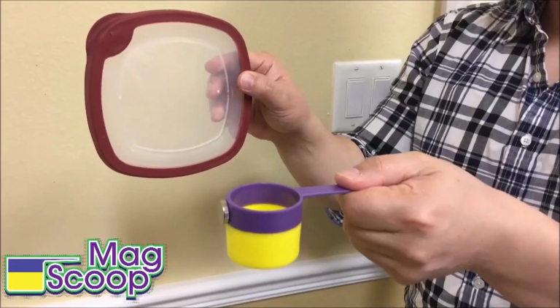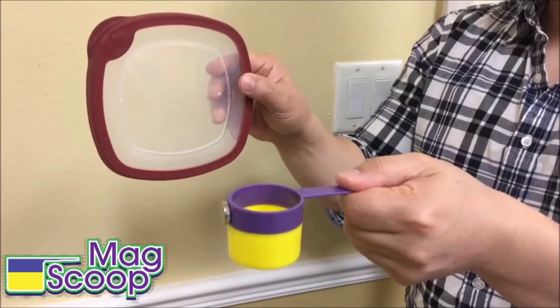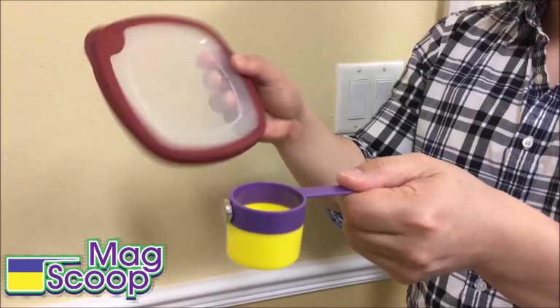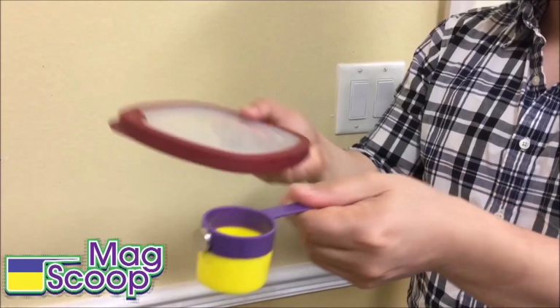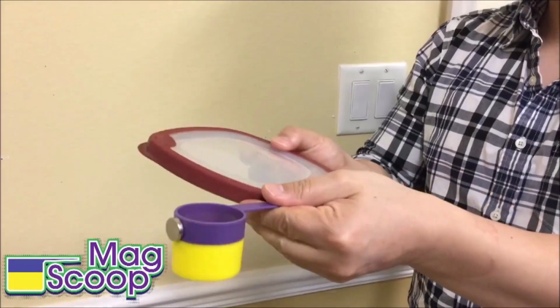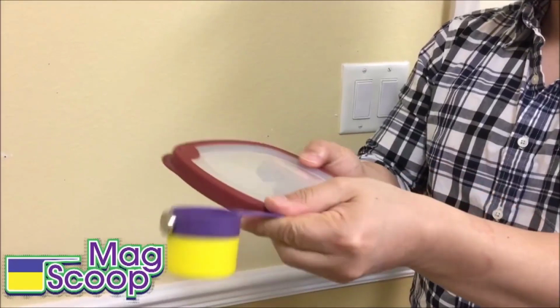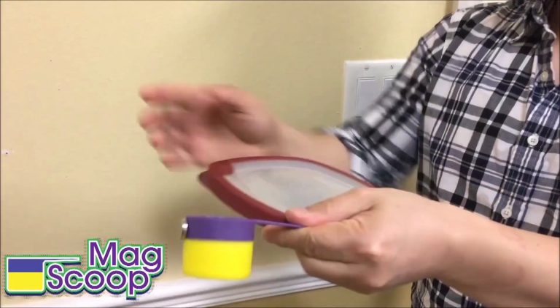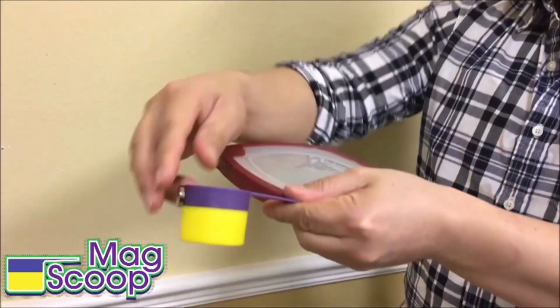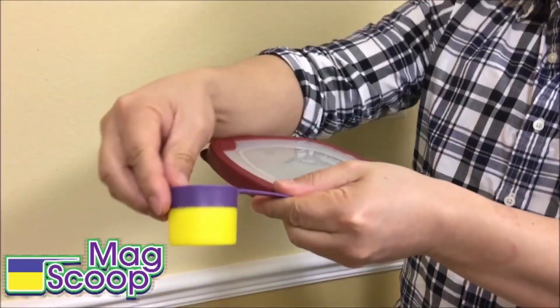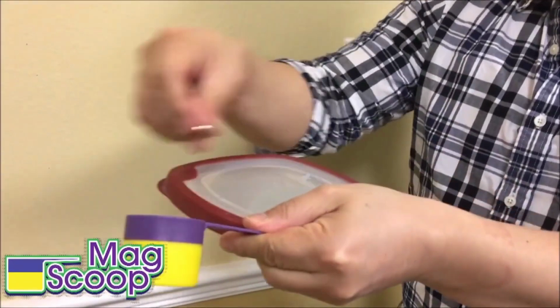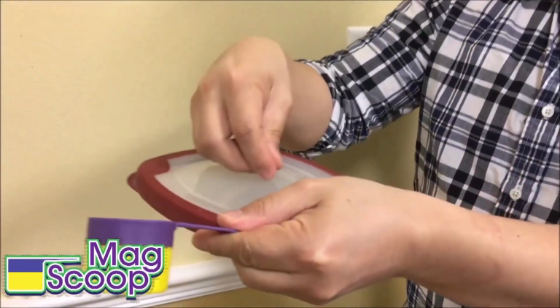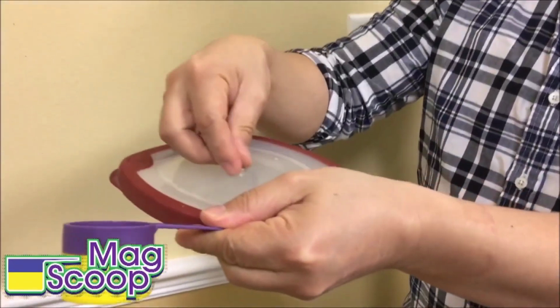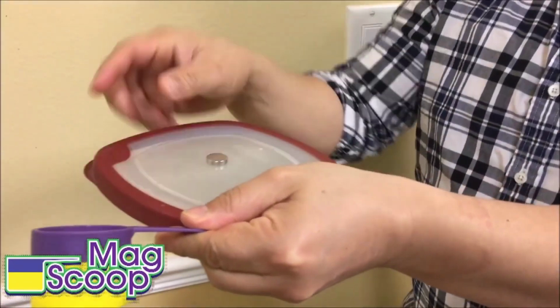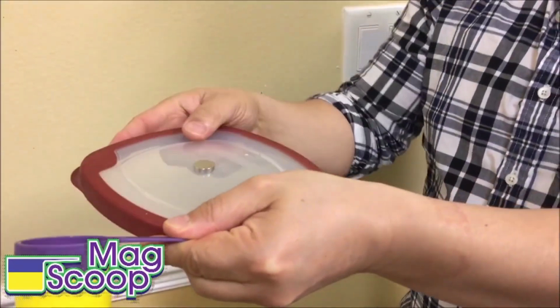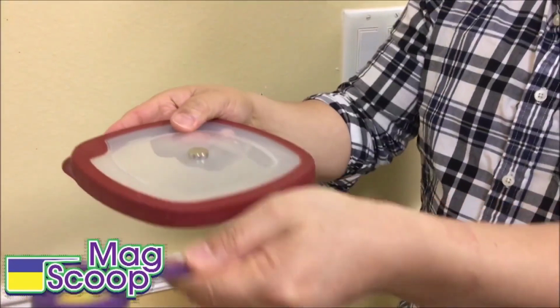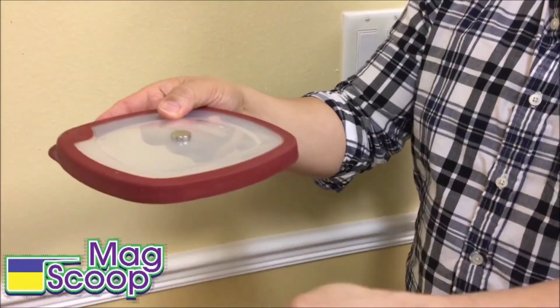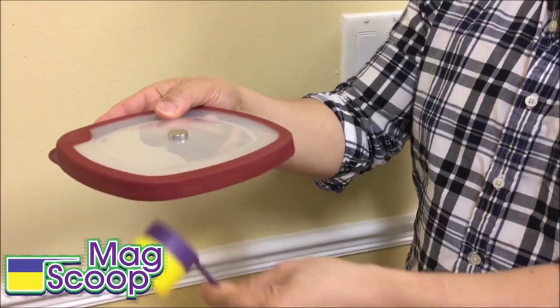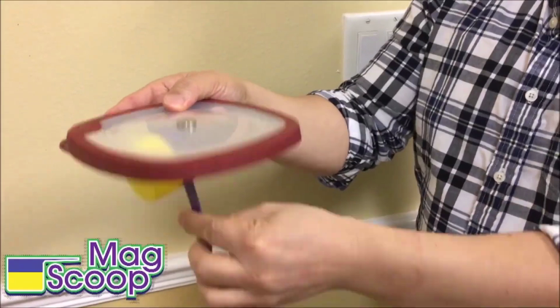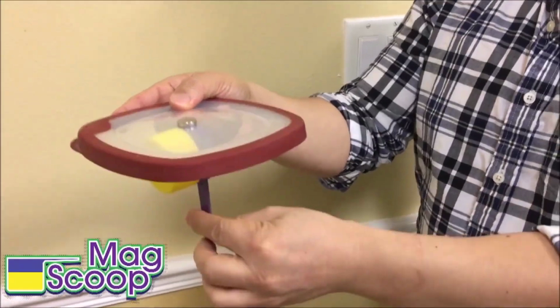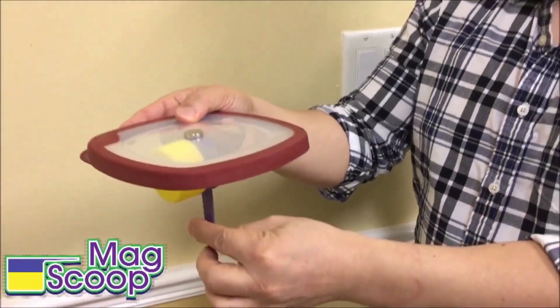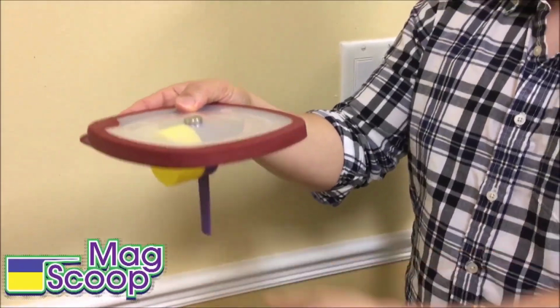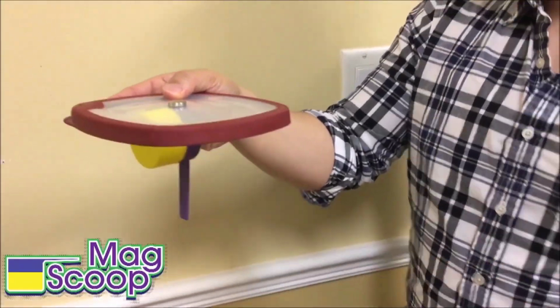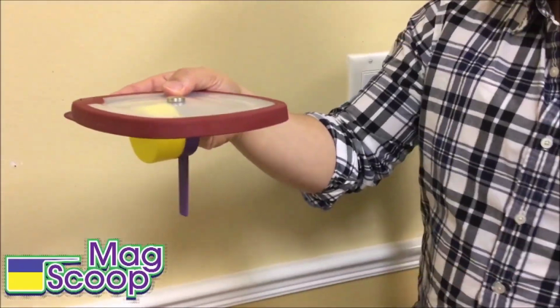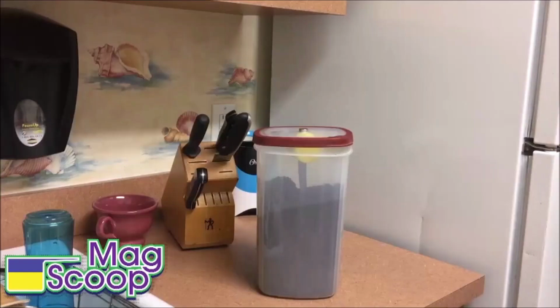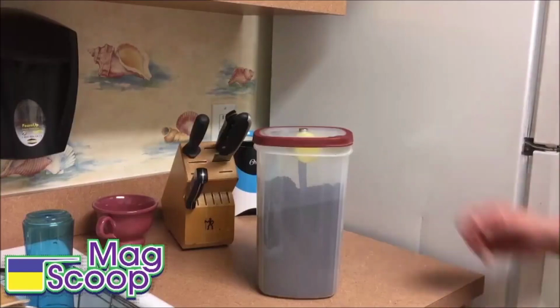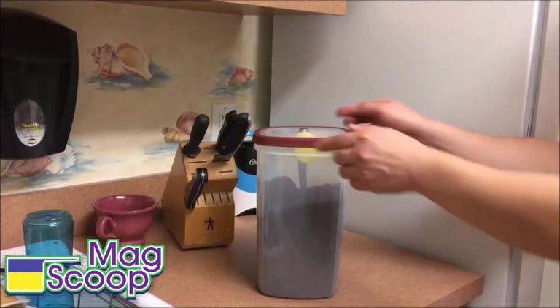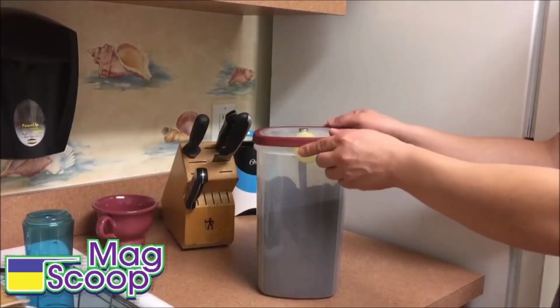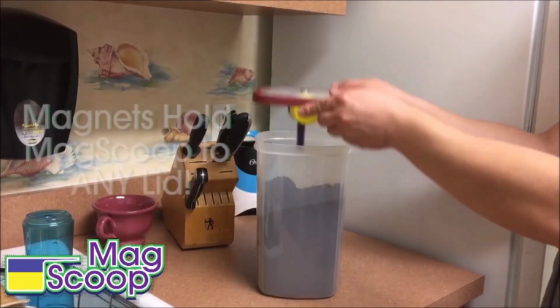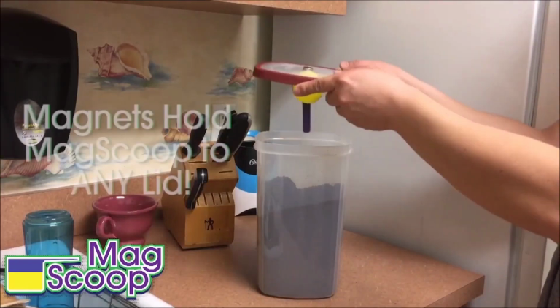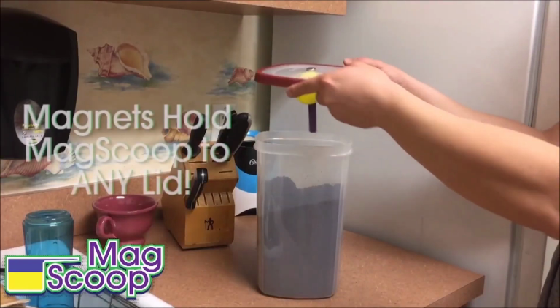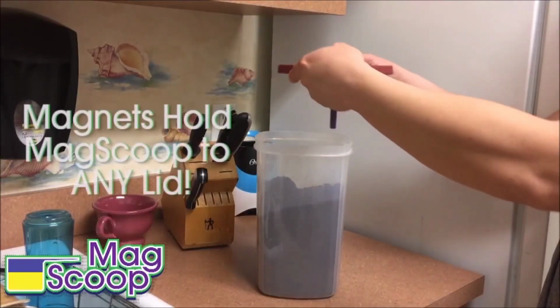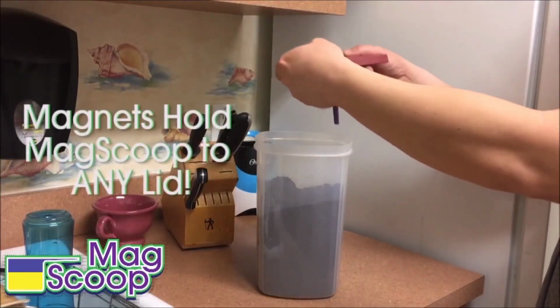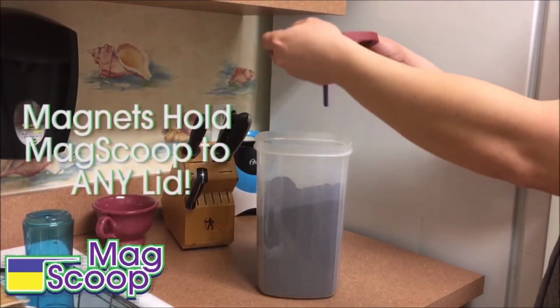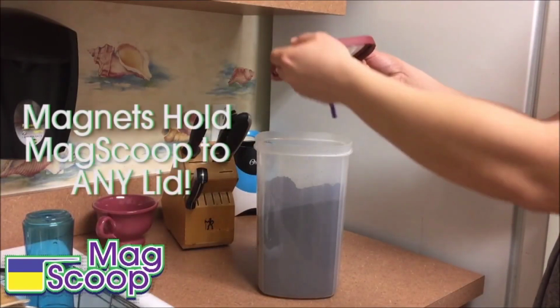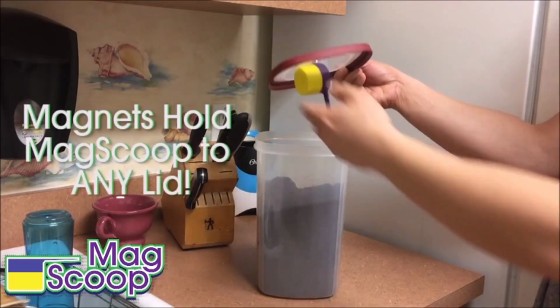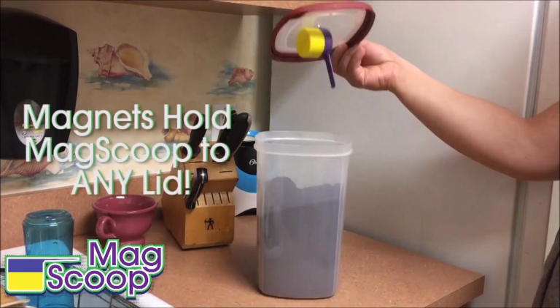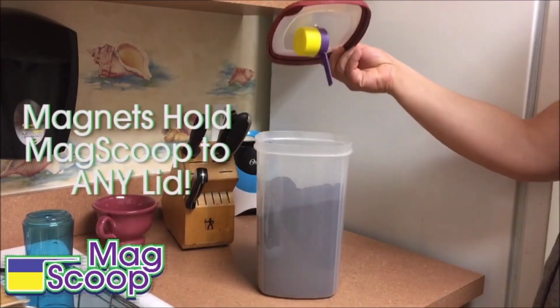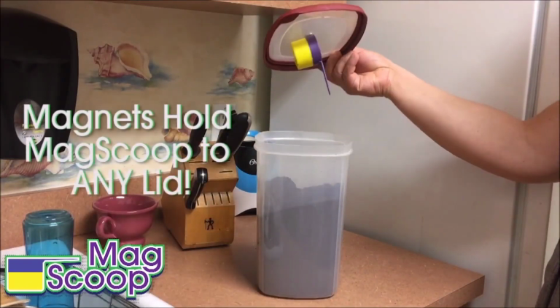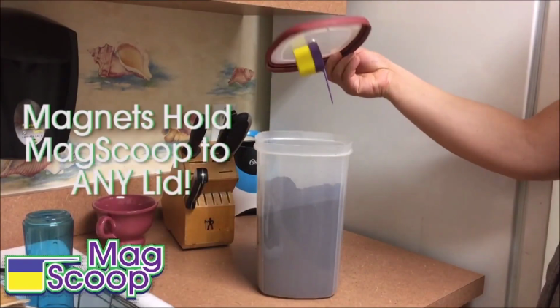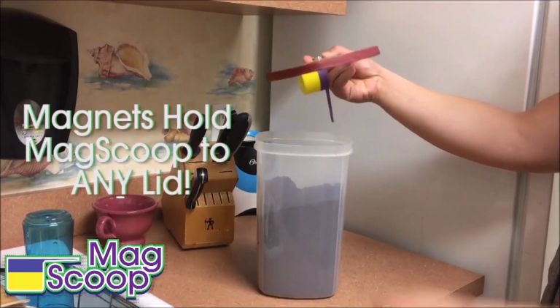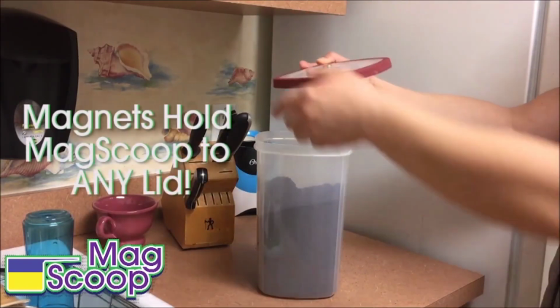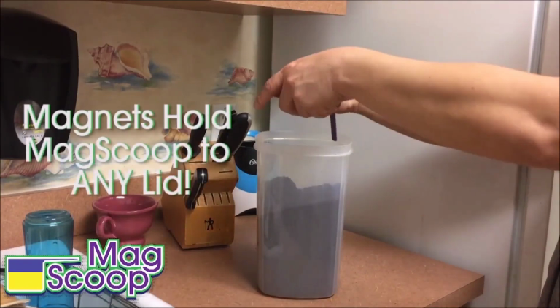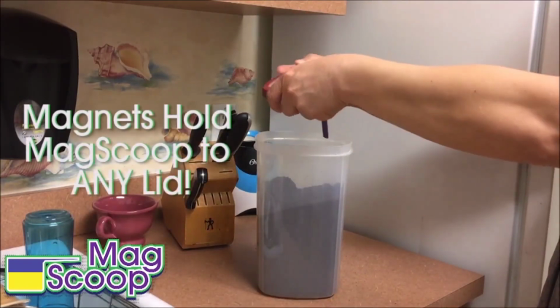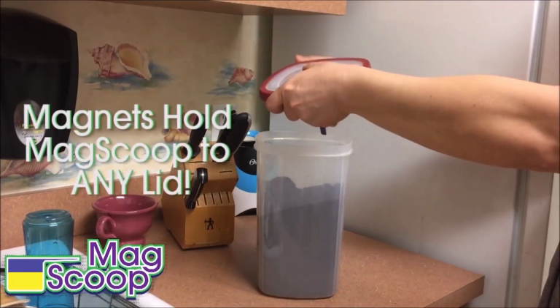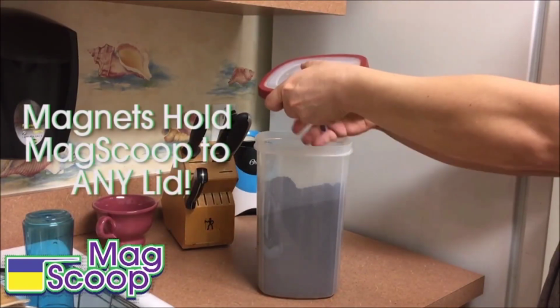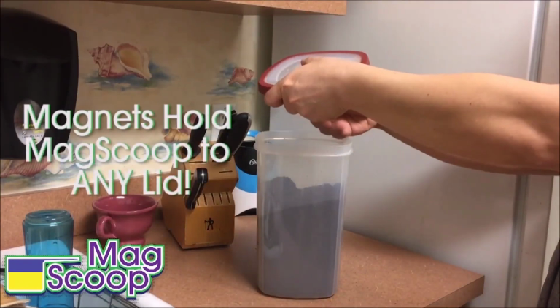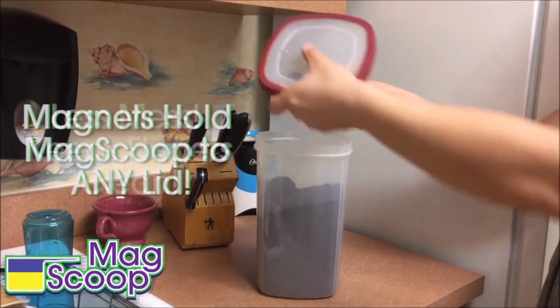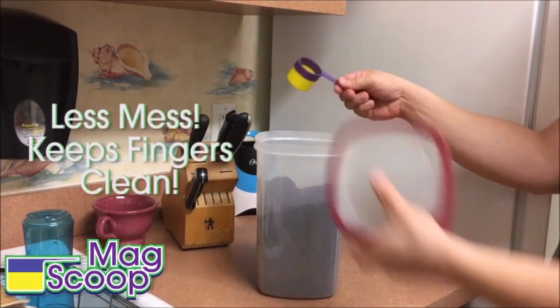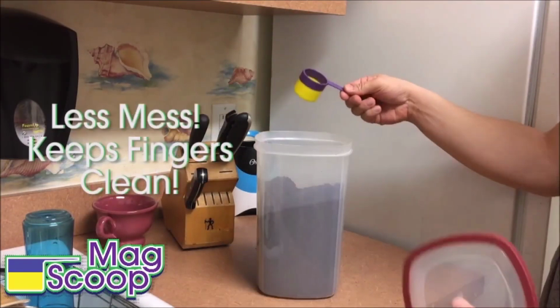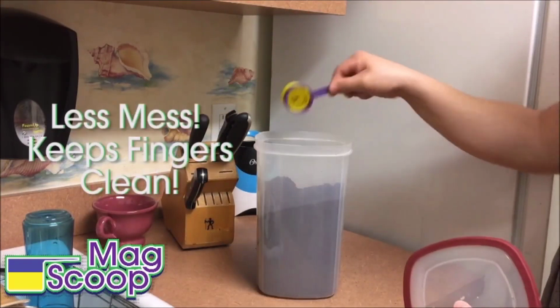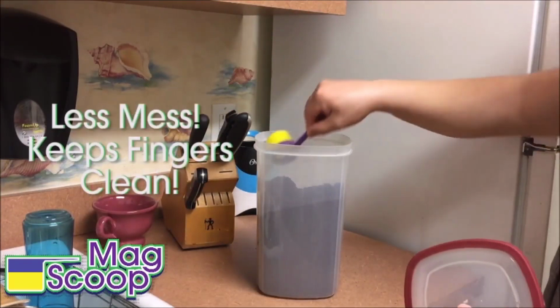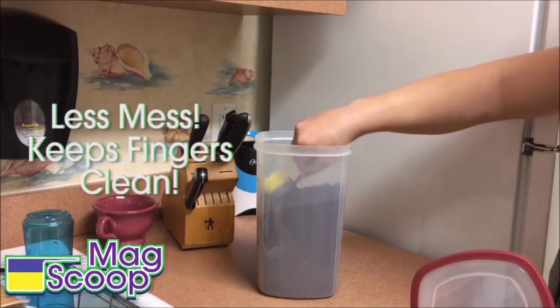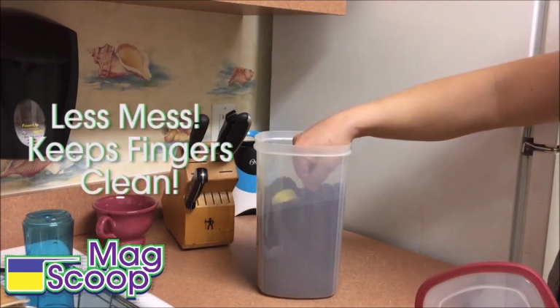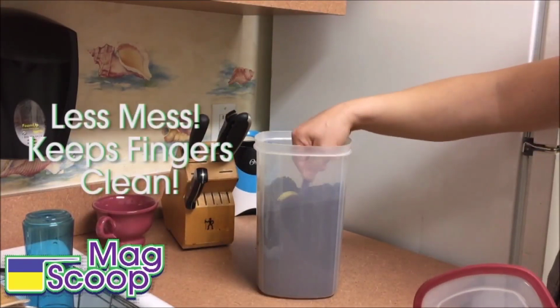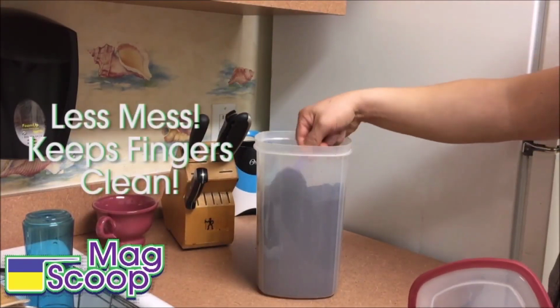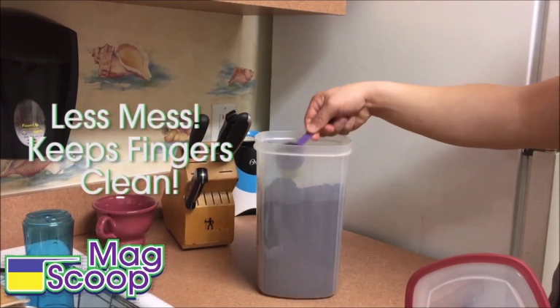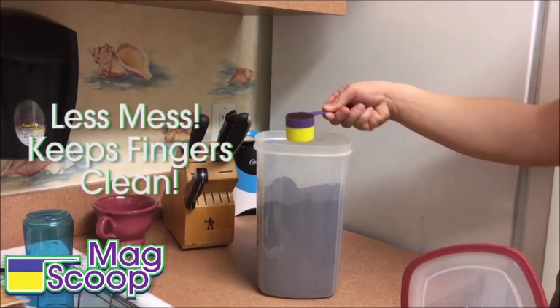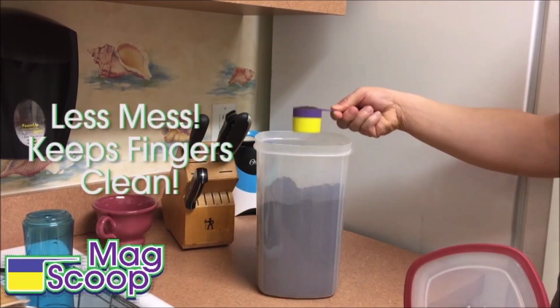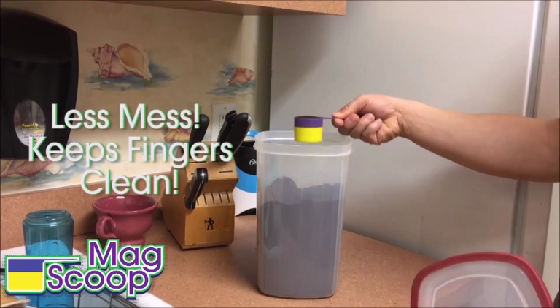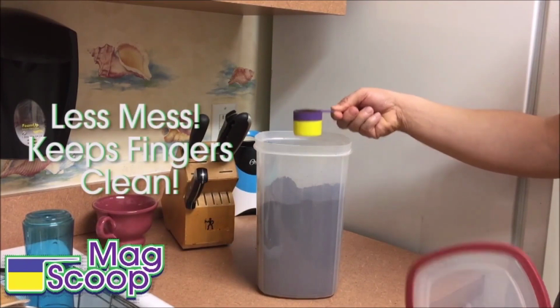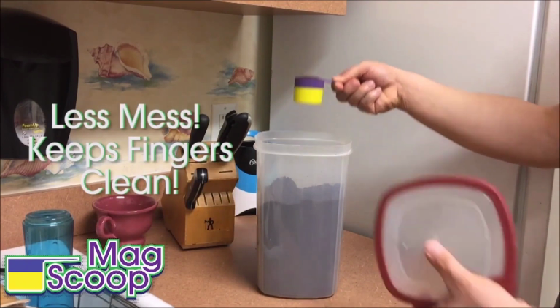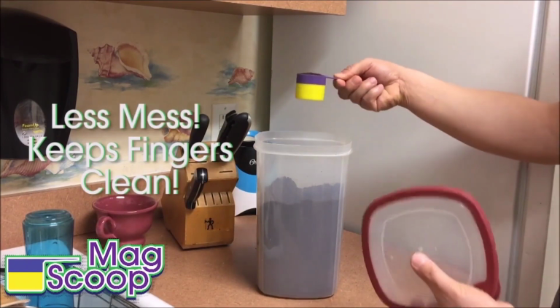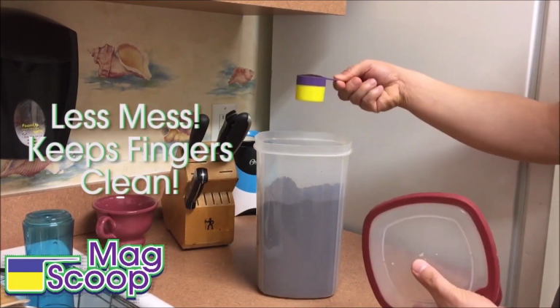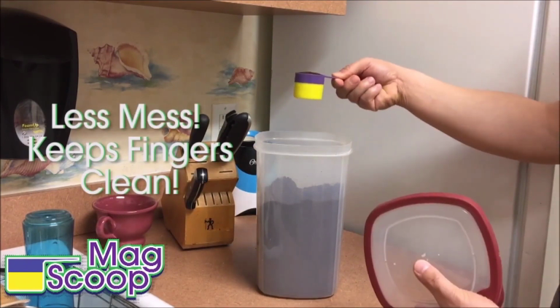MagScoop Magnetic Protein Powder Scoop in yellow color, having plastic material. Capacity is 2 fluid ounces.